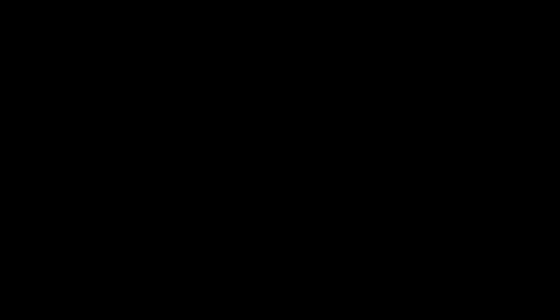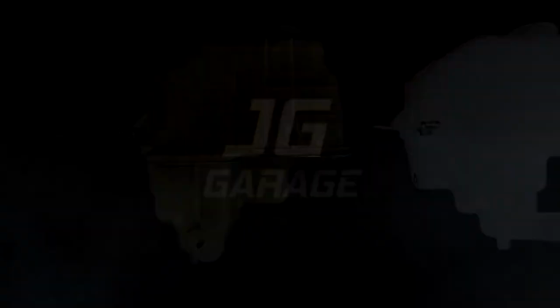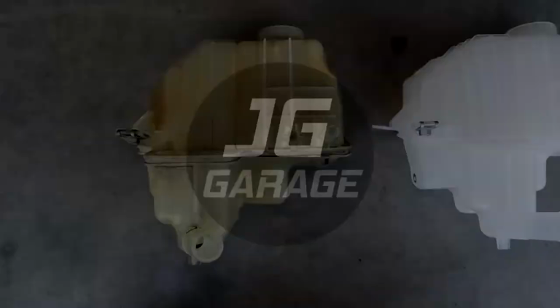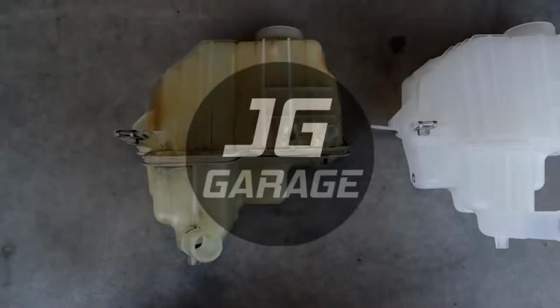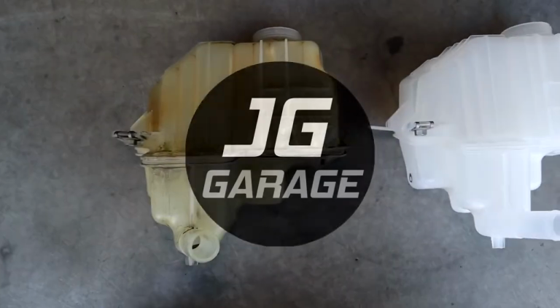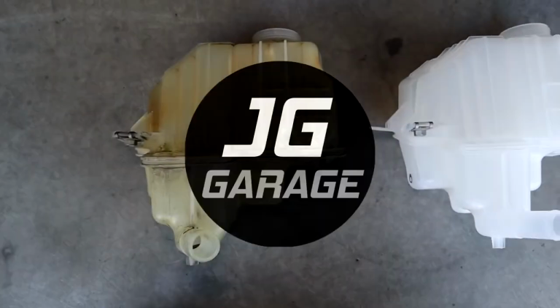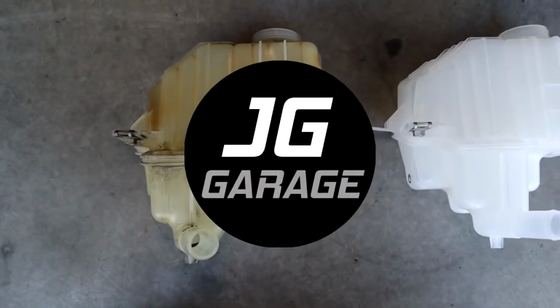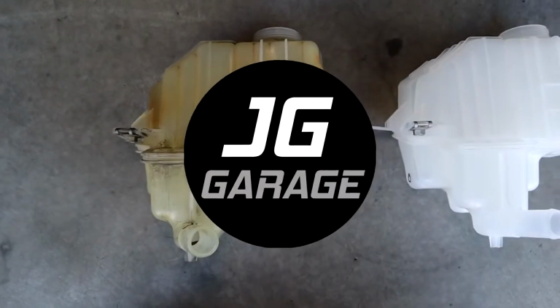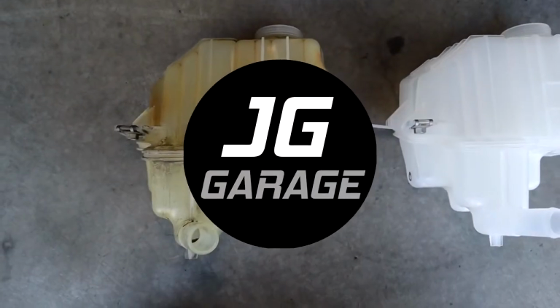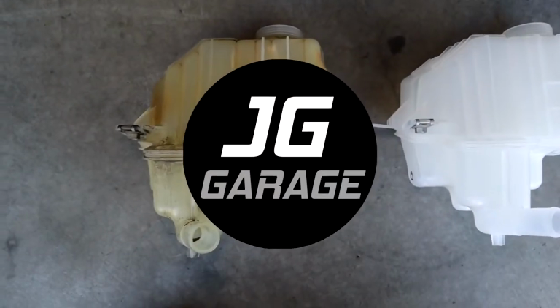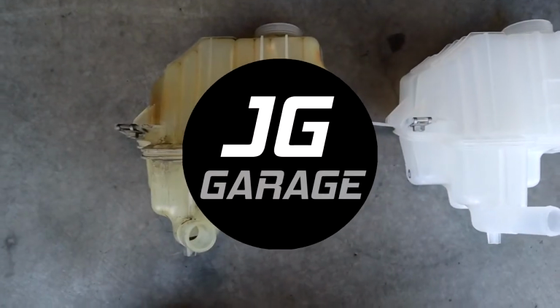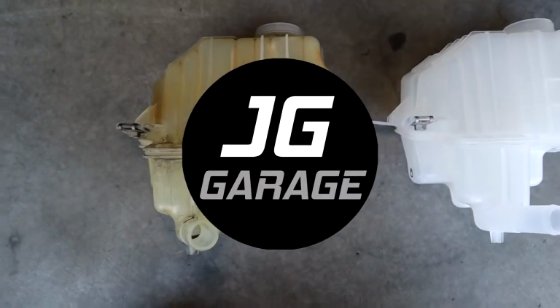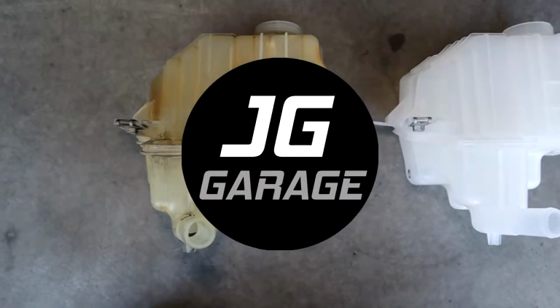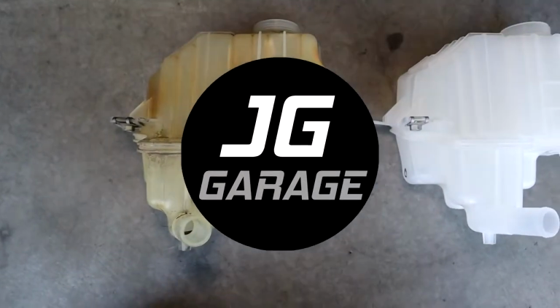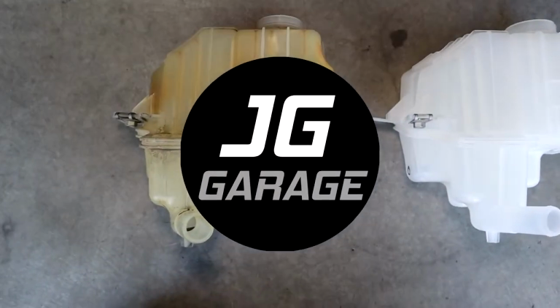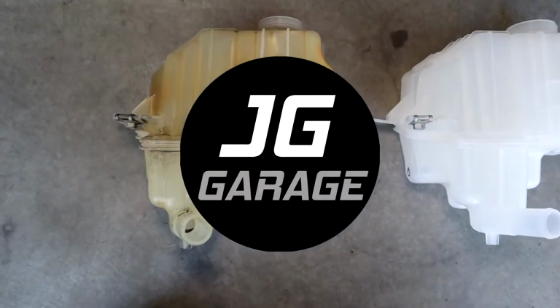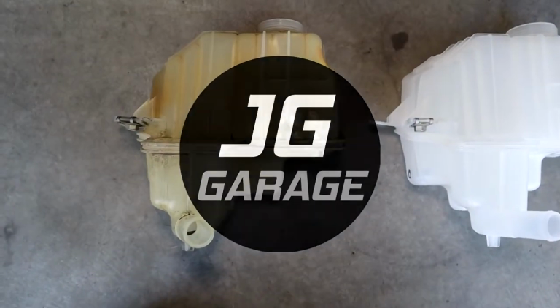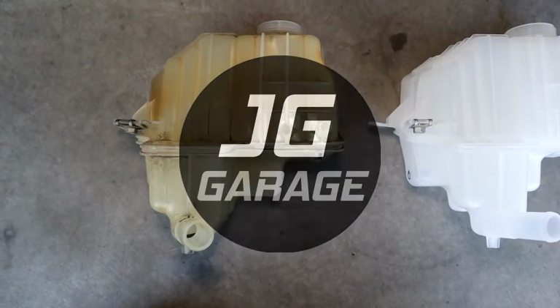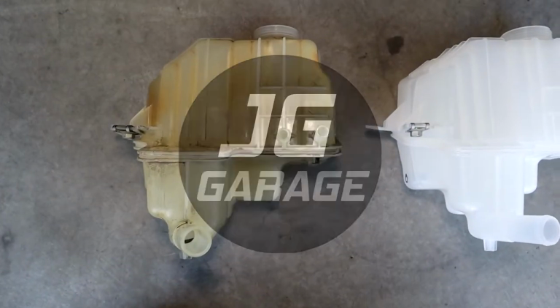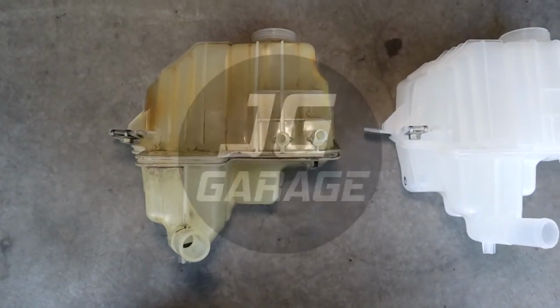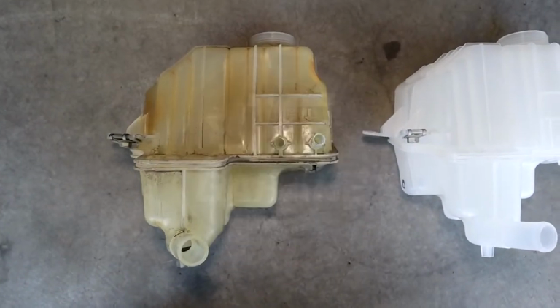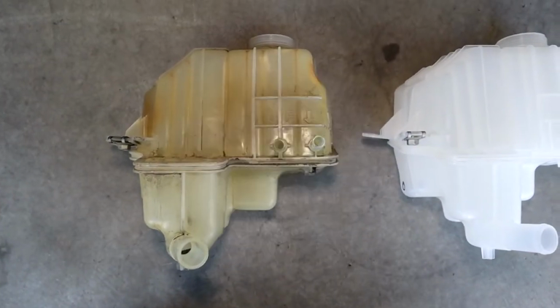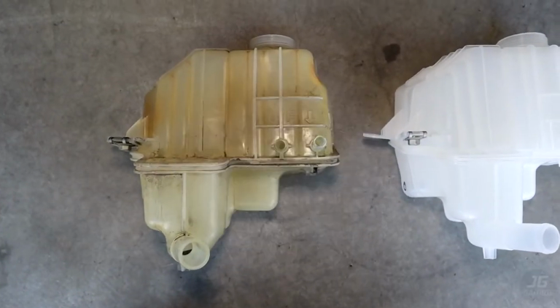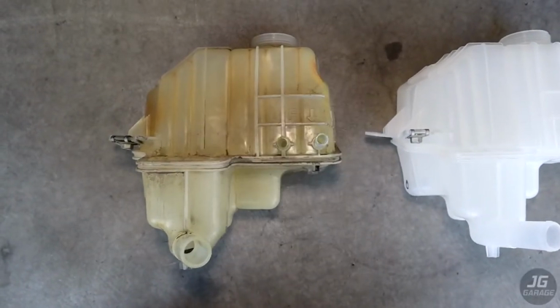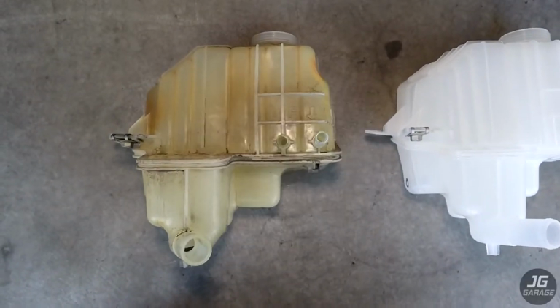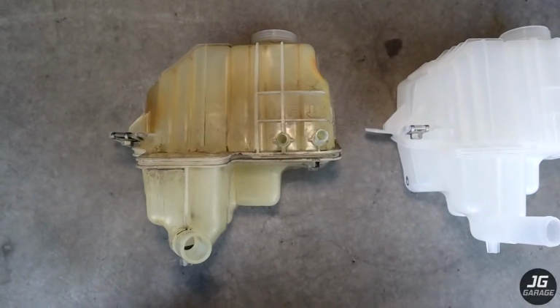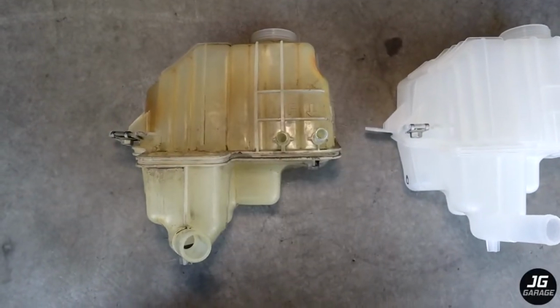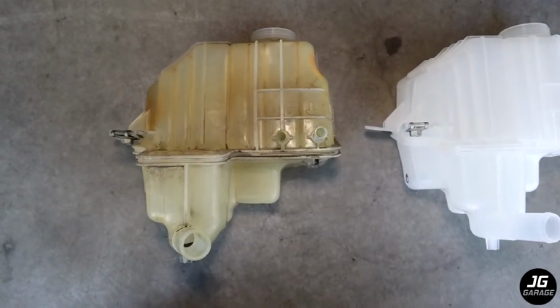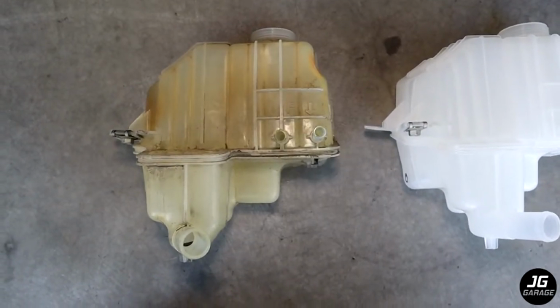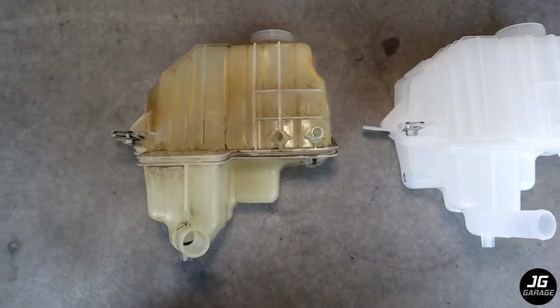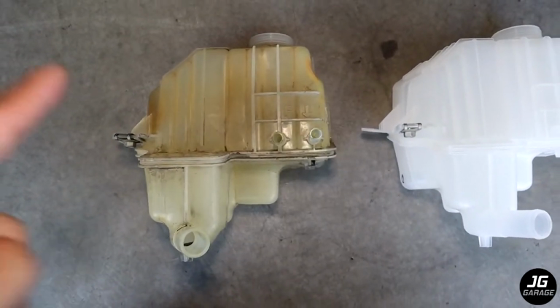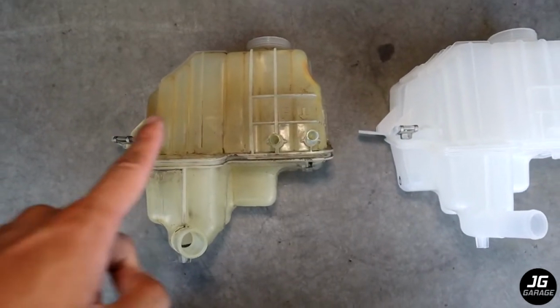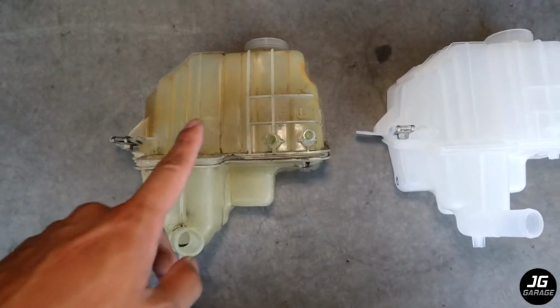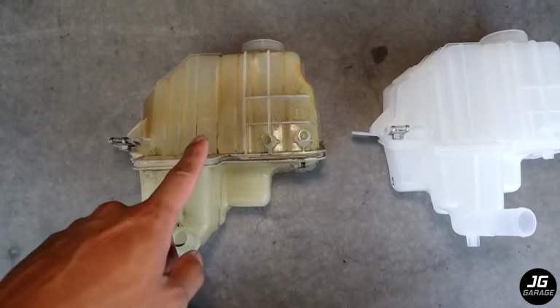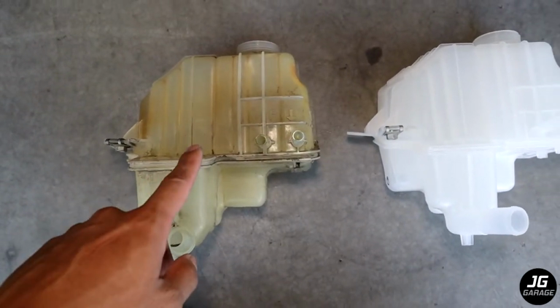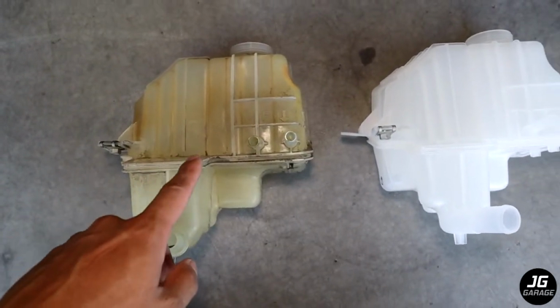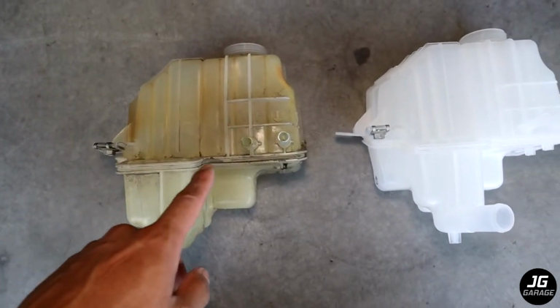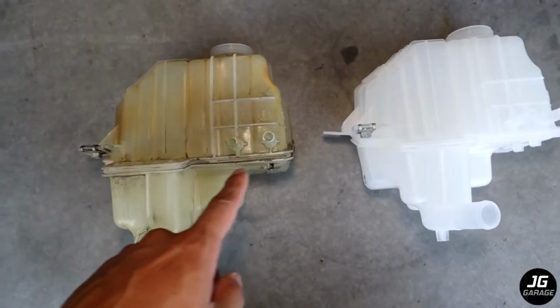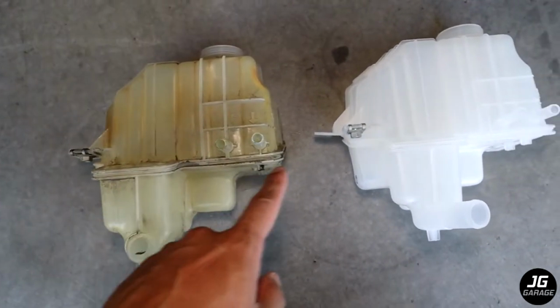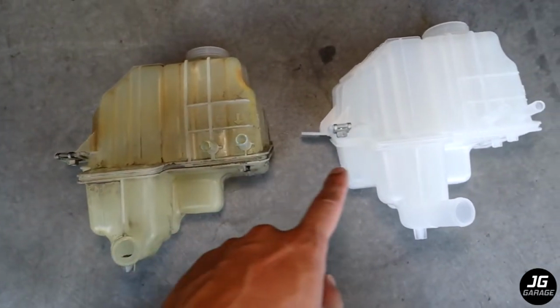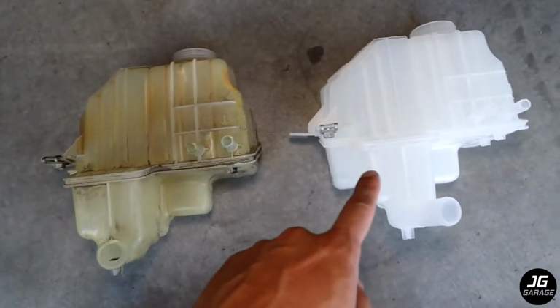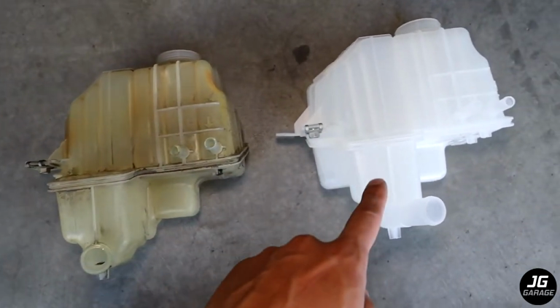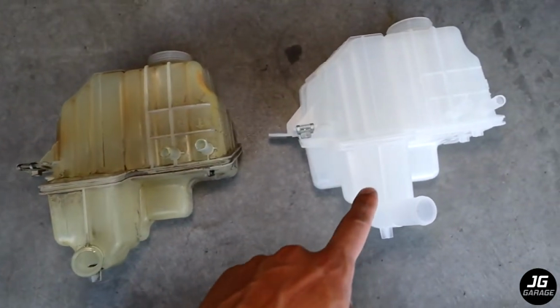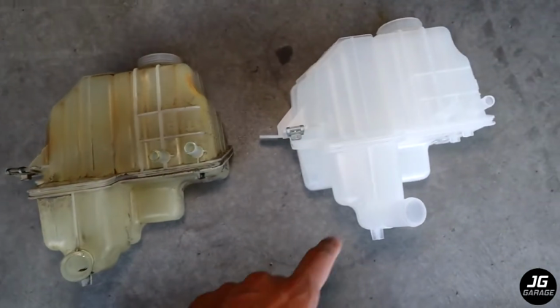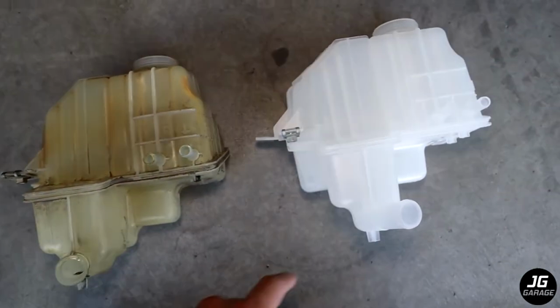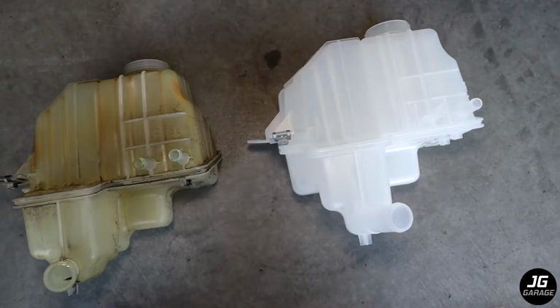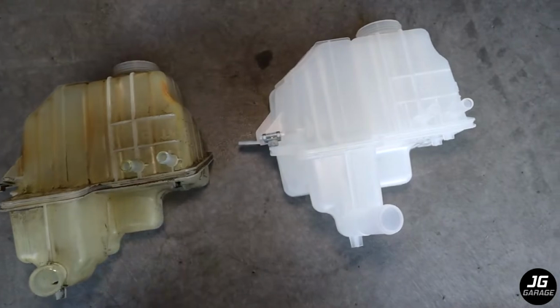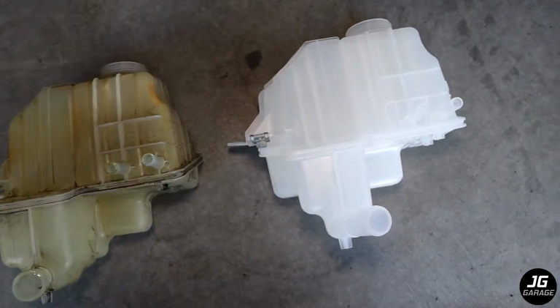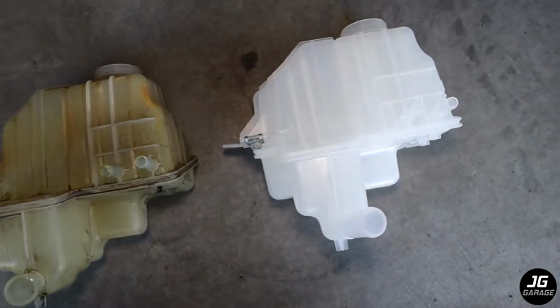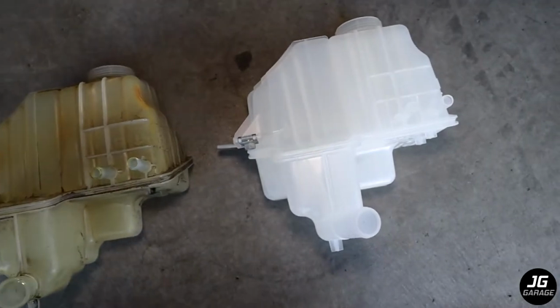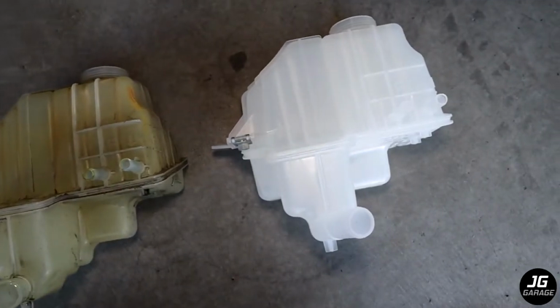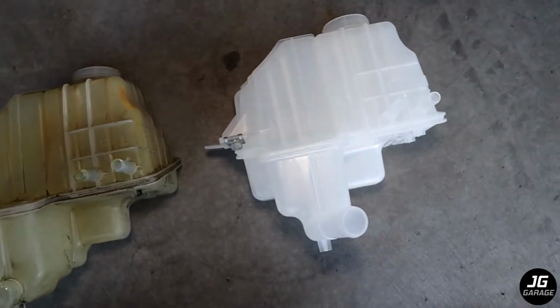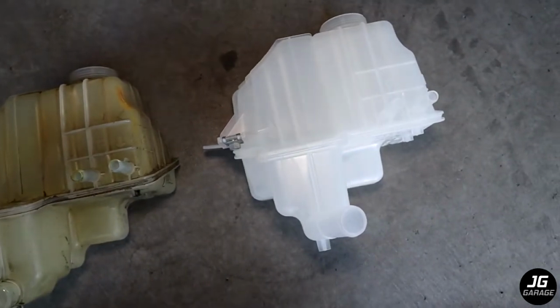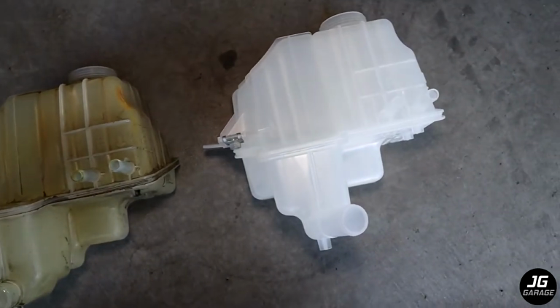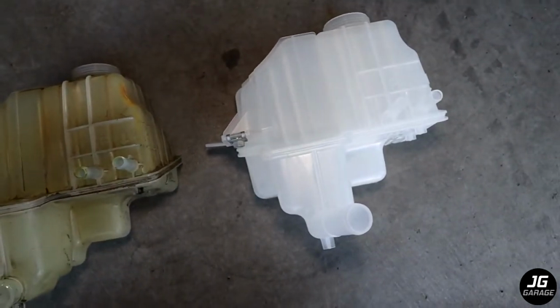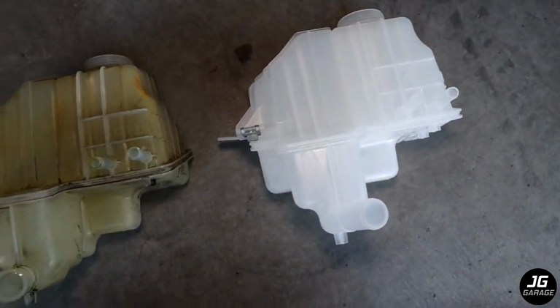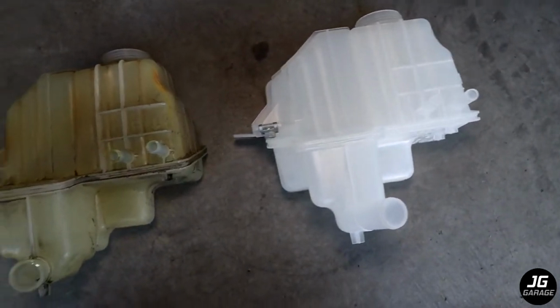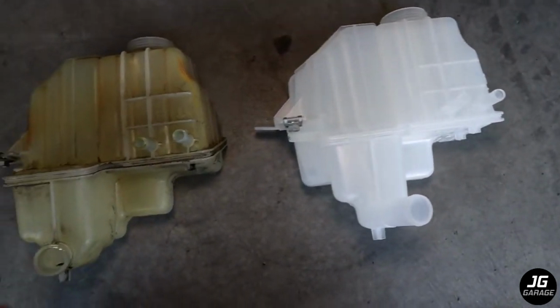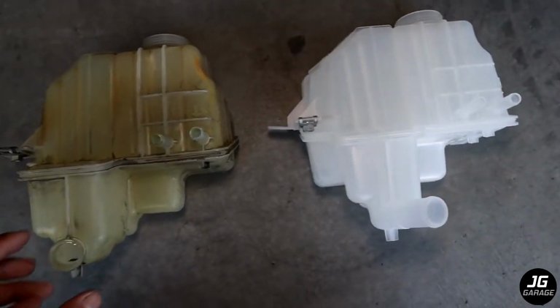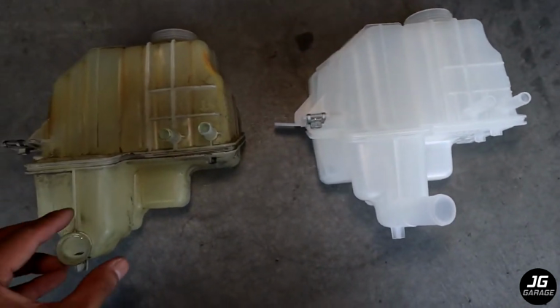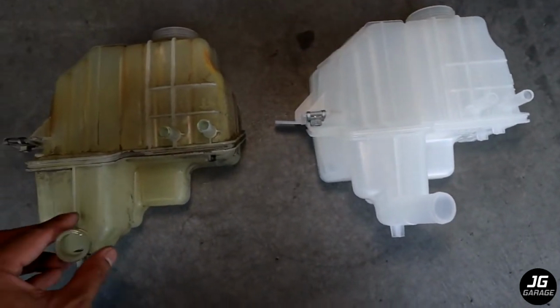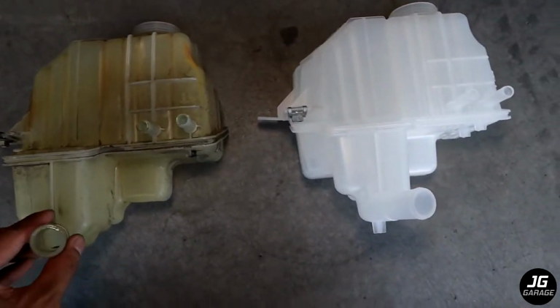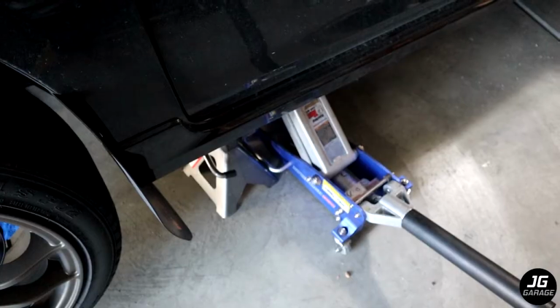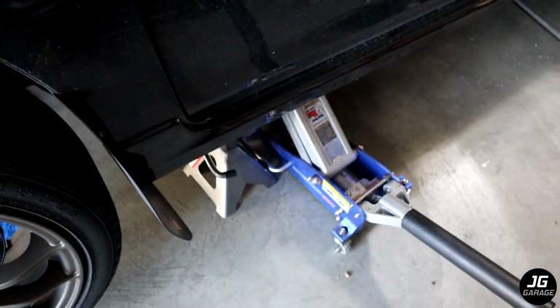Welcome back to JG Garage. In this video, I'll be replacing the coolant reservoir of the Mazda Speed 3 and do a coolant flush.